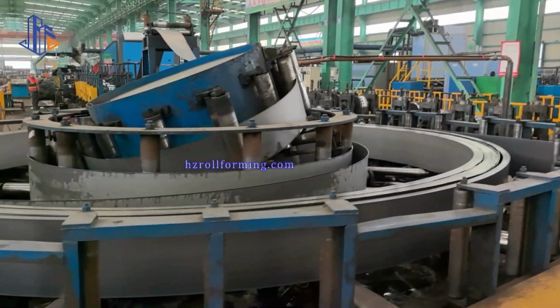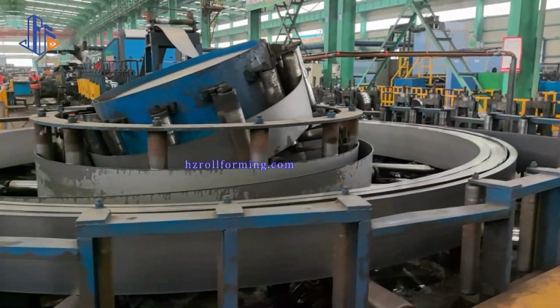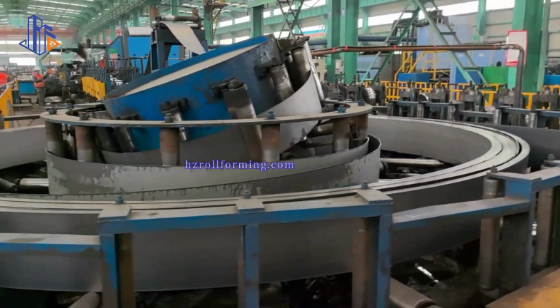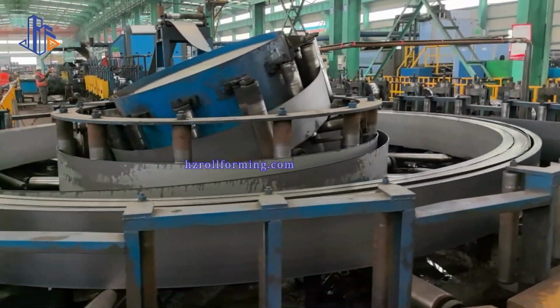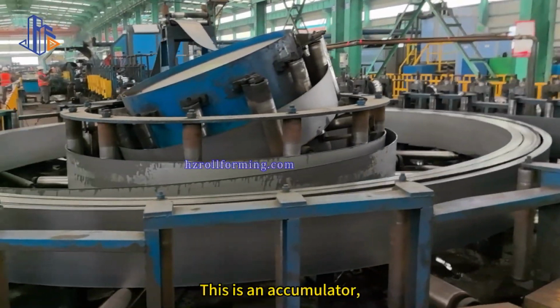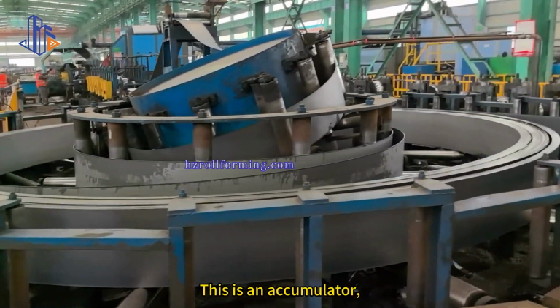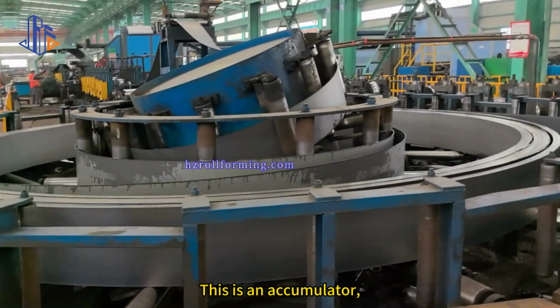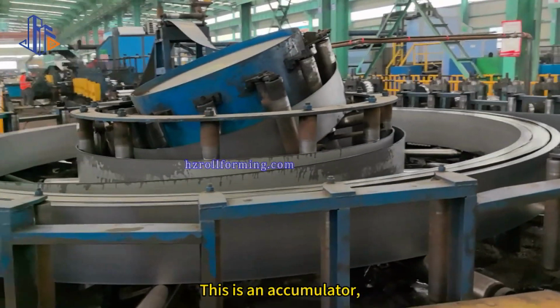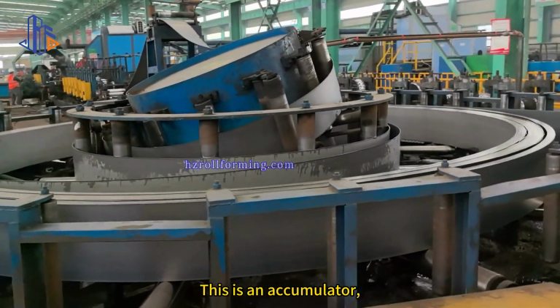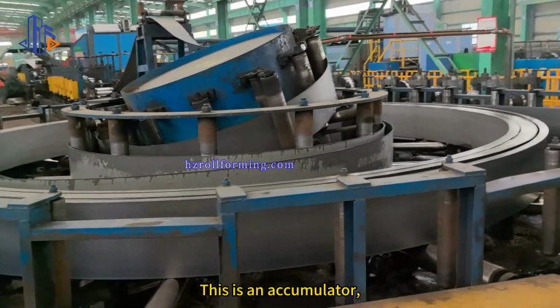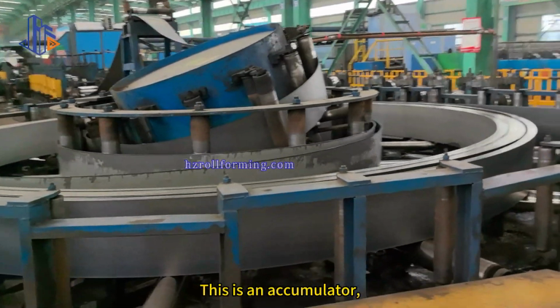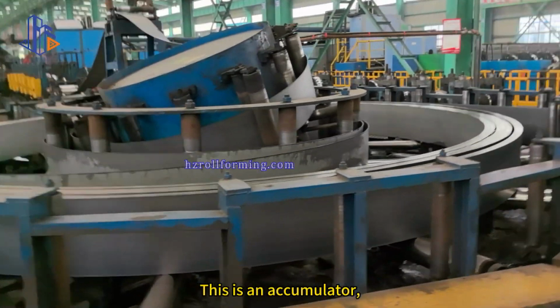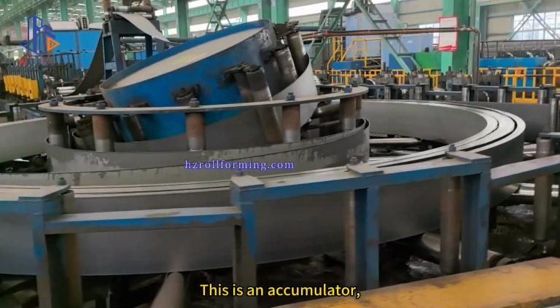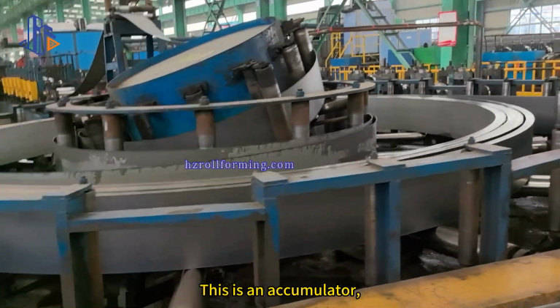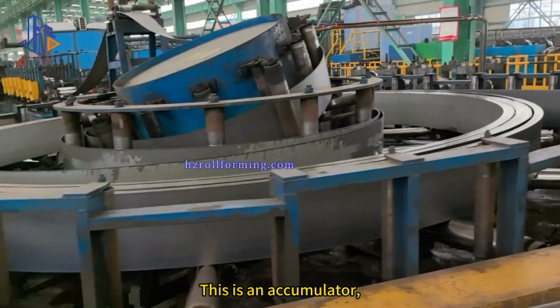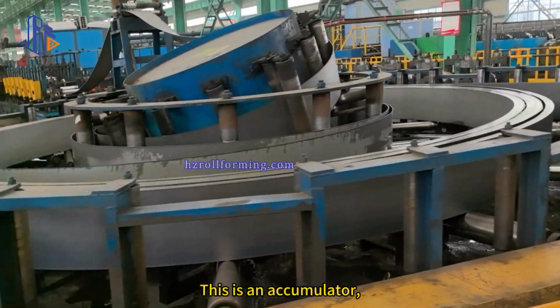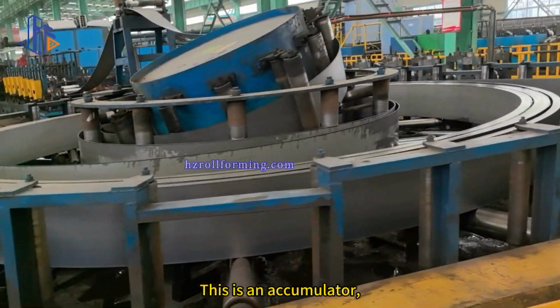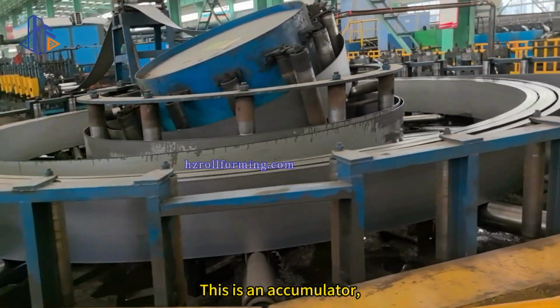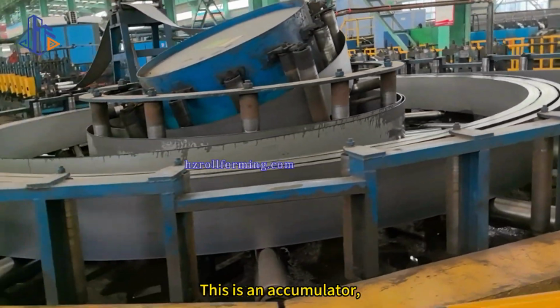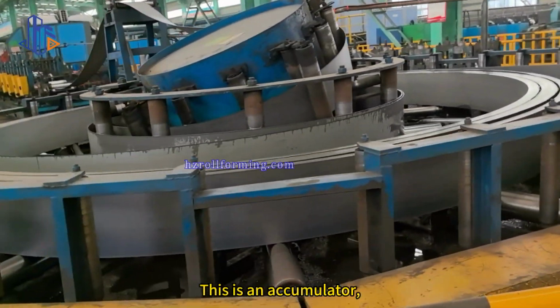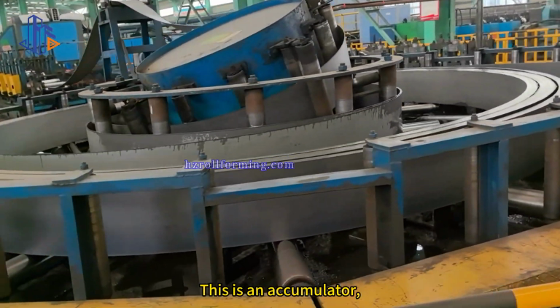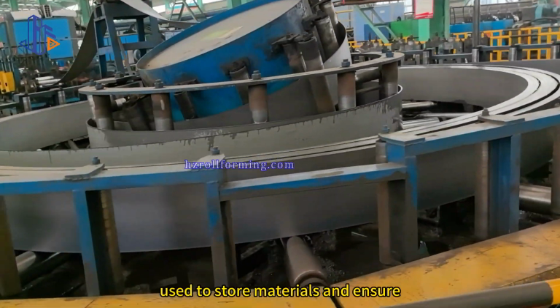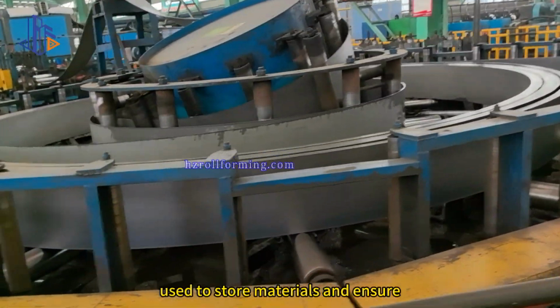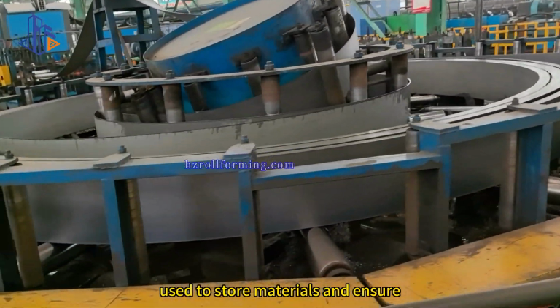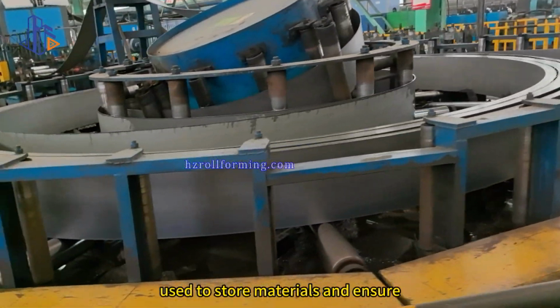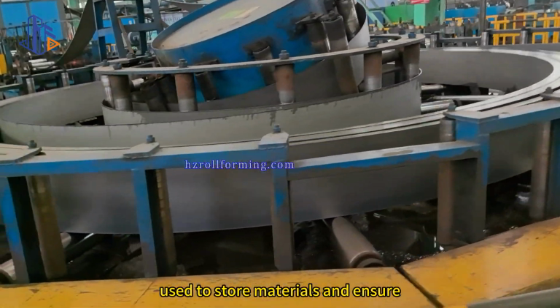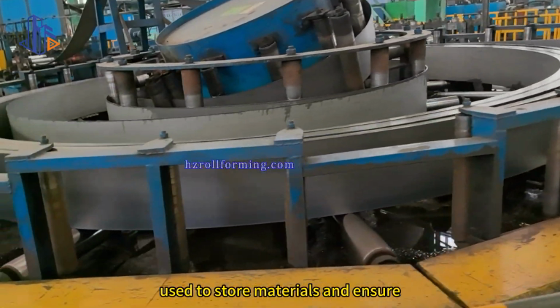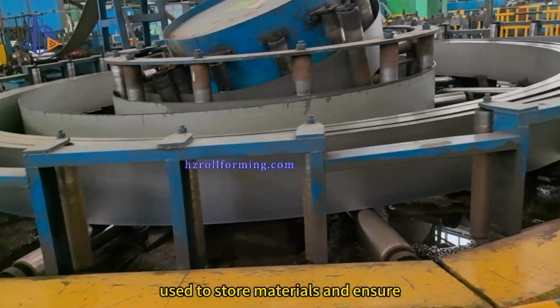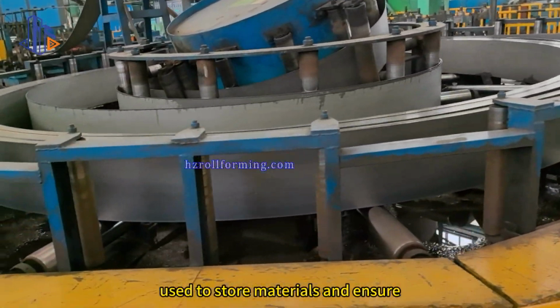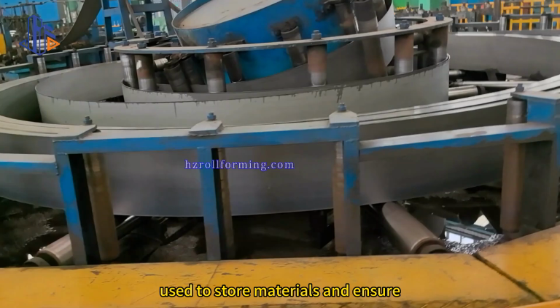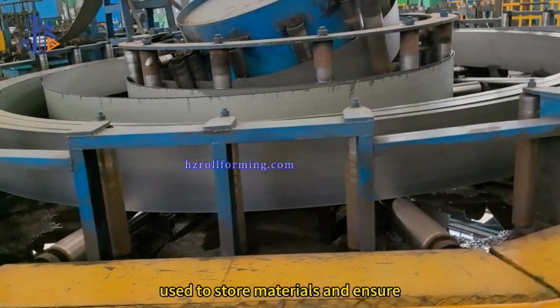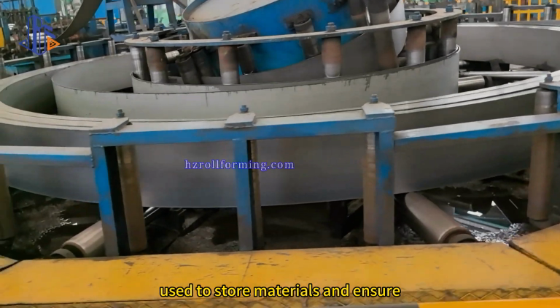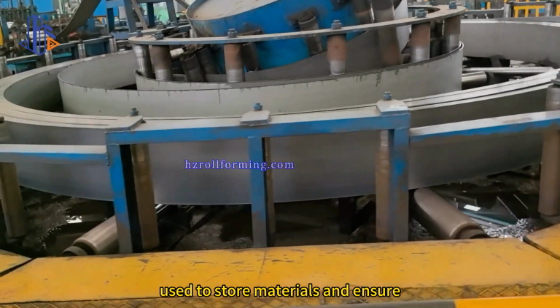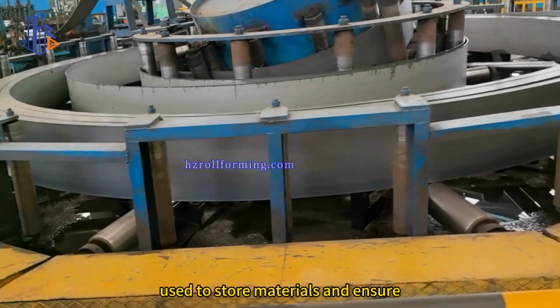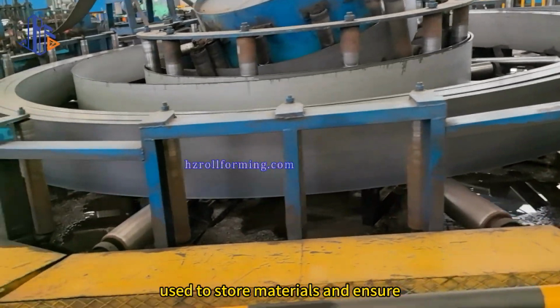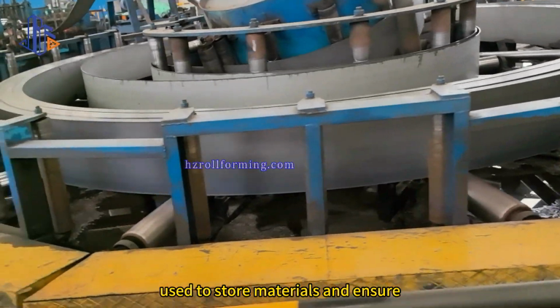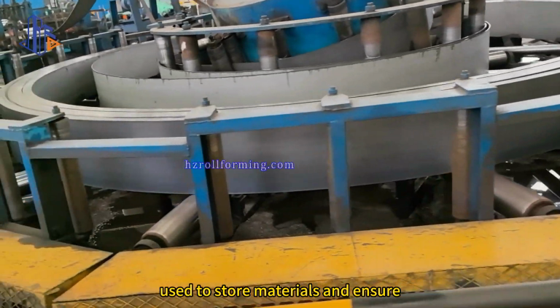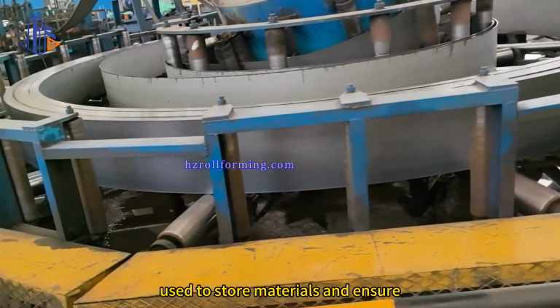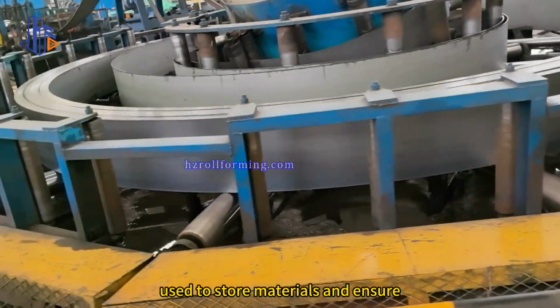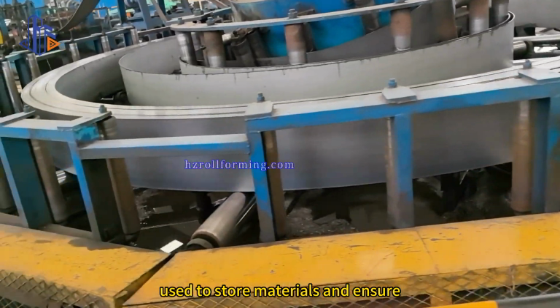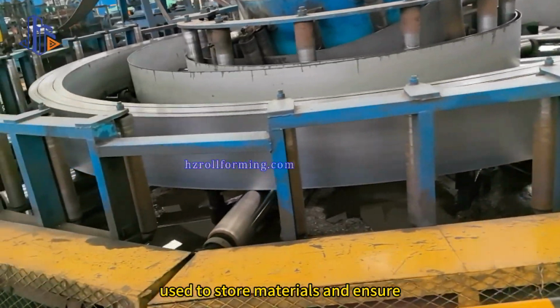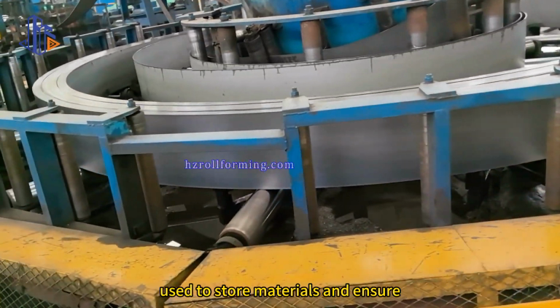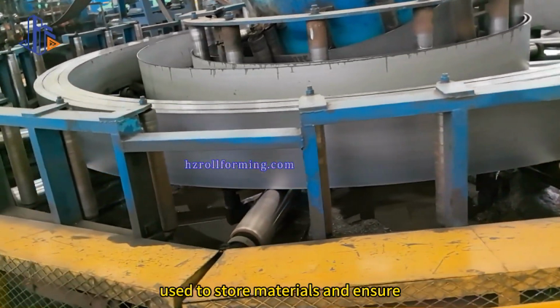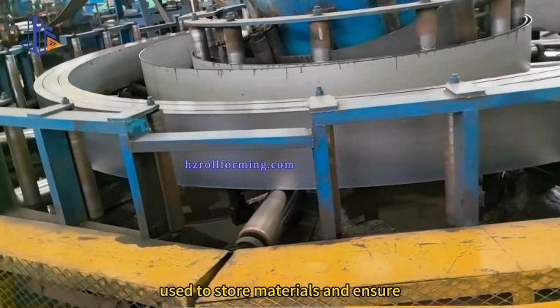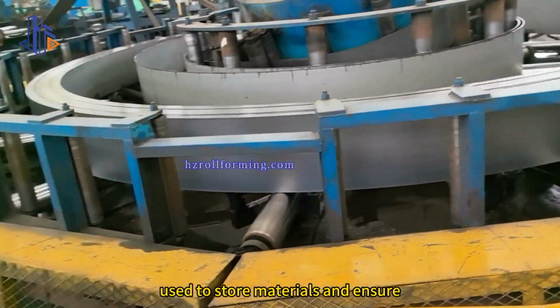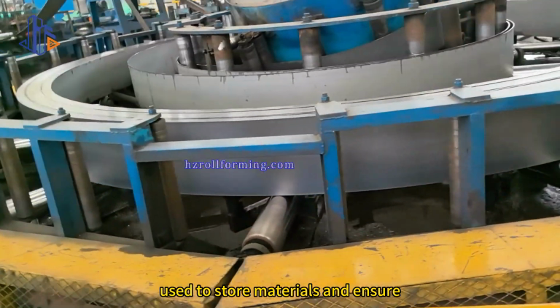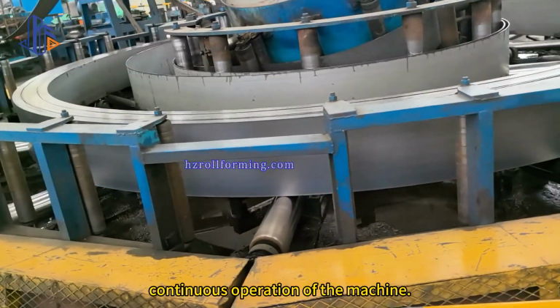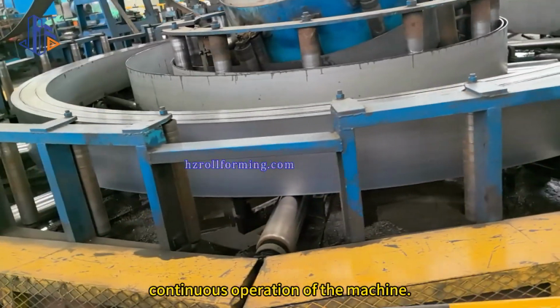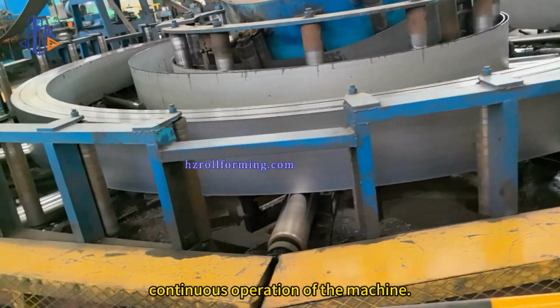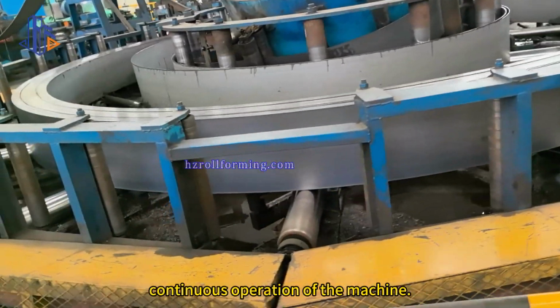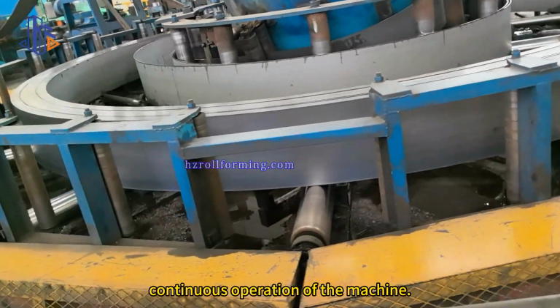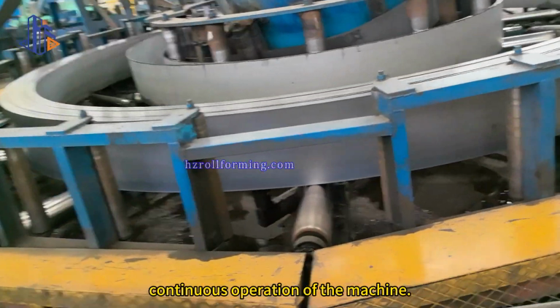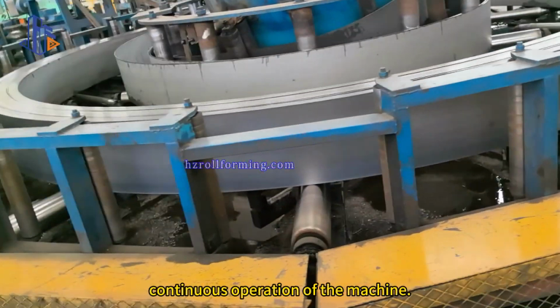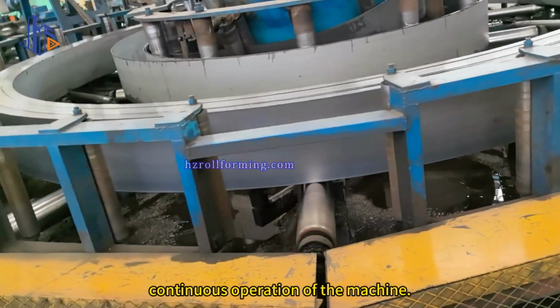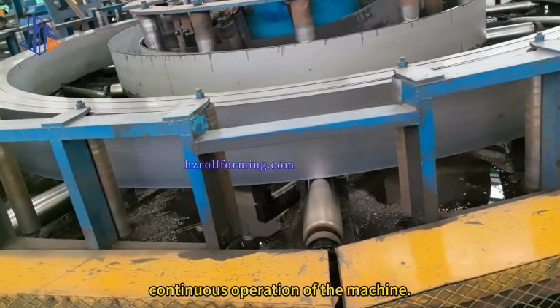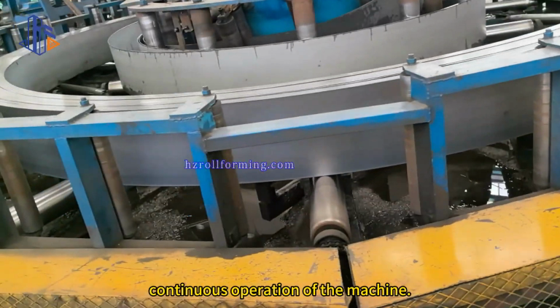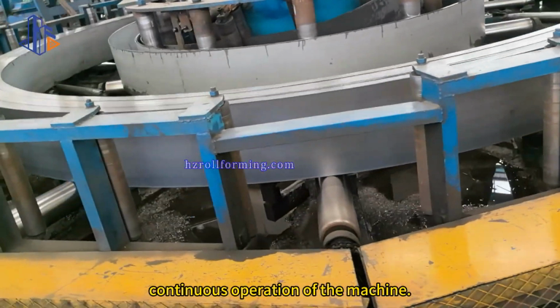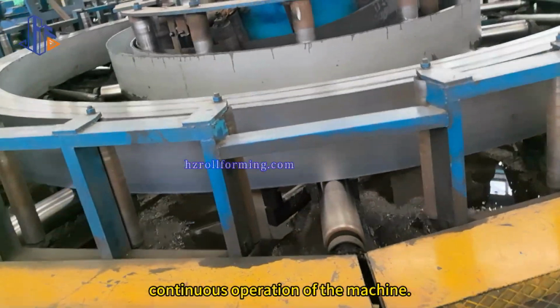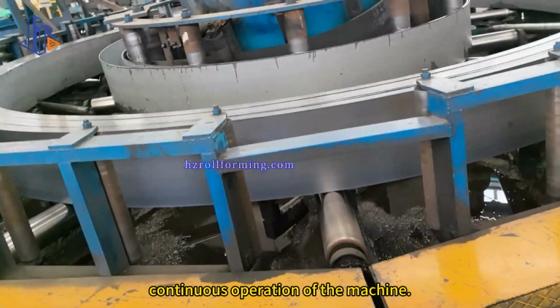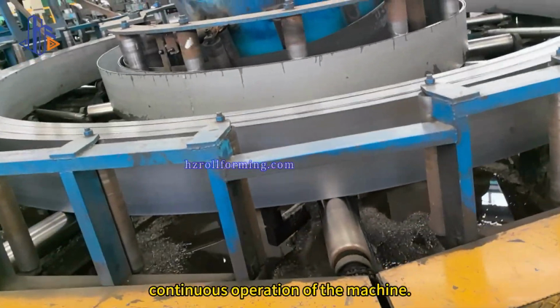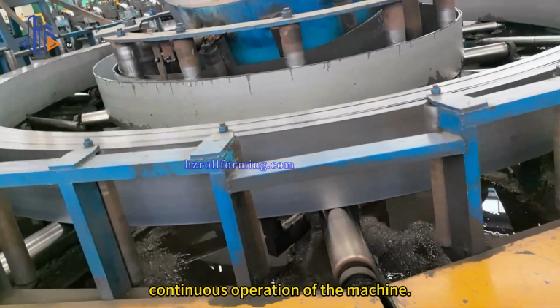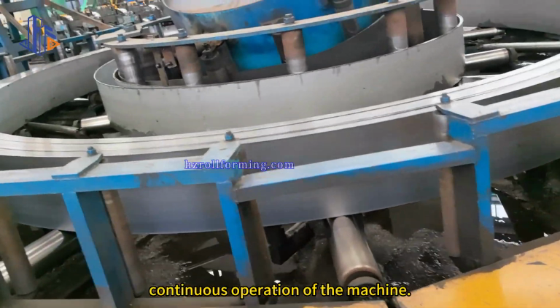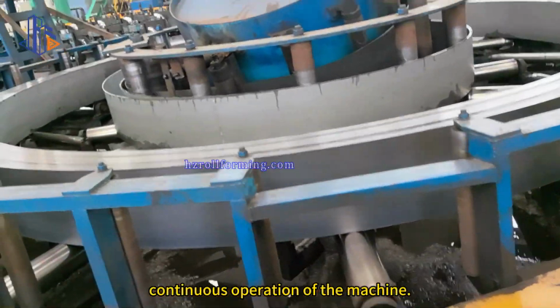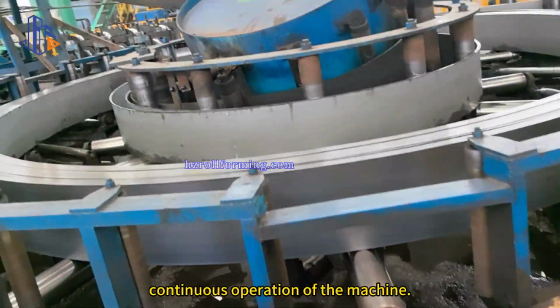This is an accumulator, used to store materials and ensure continuous cooperation of the machine.